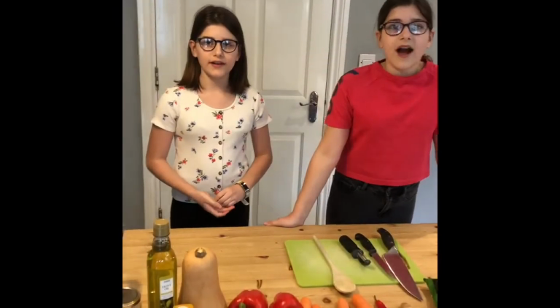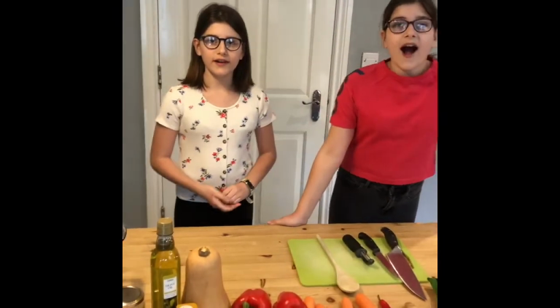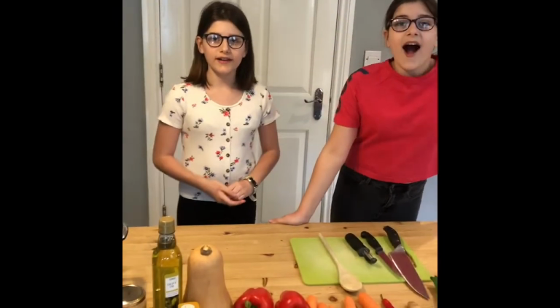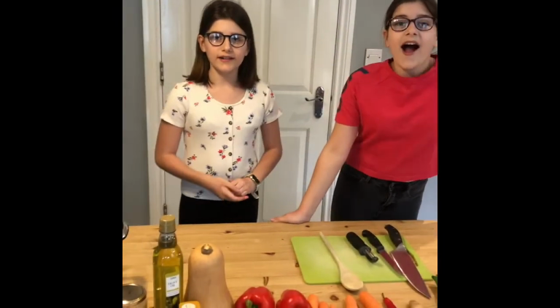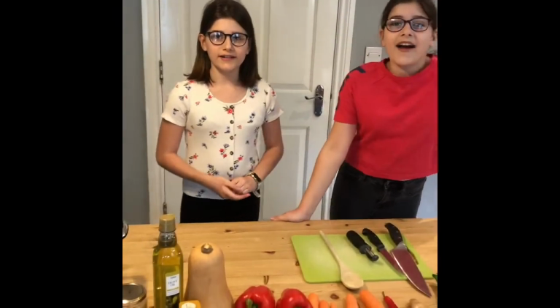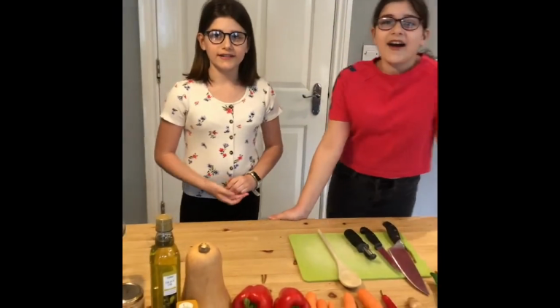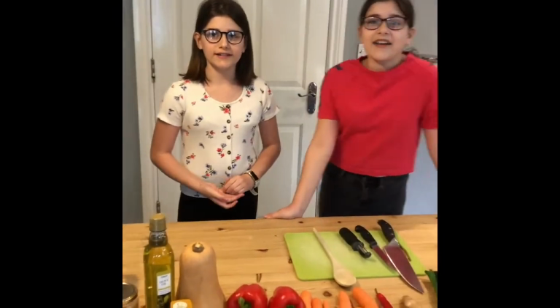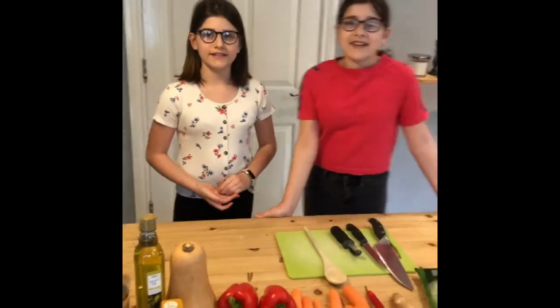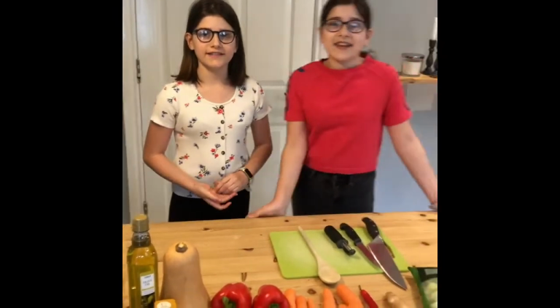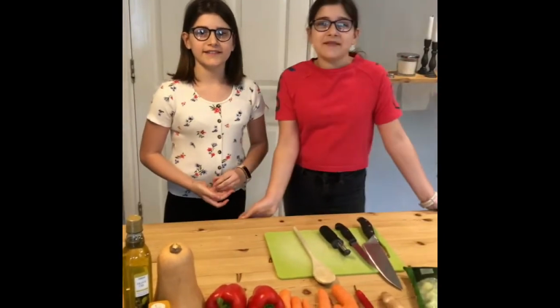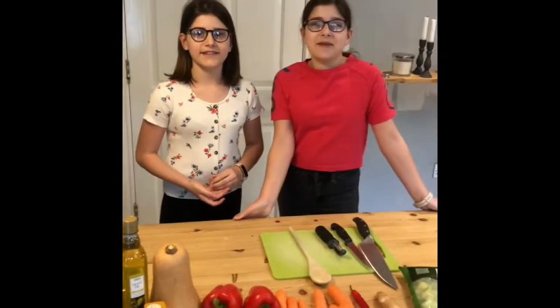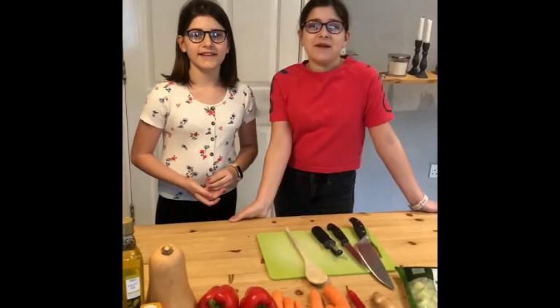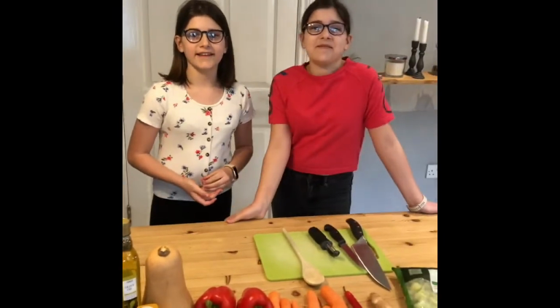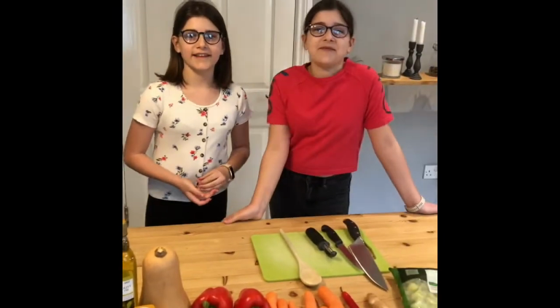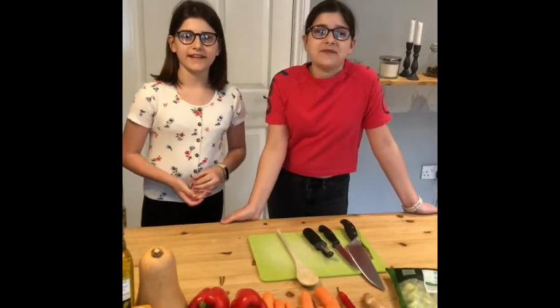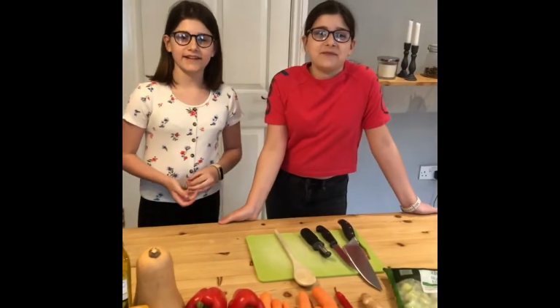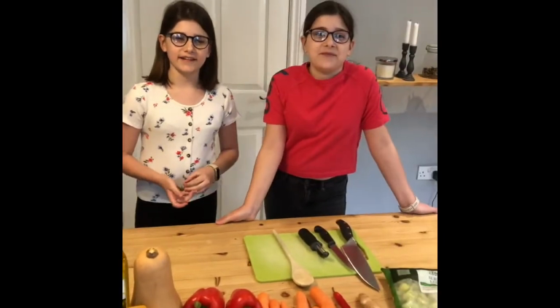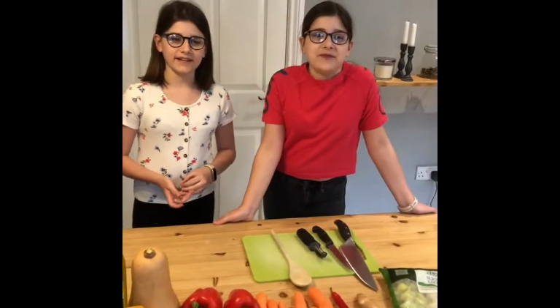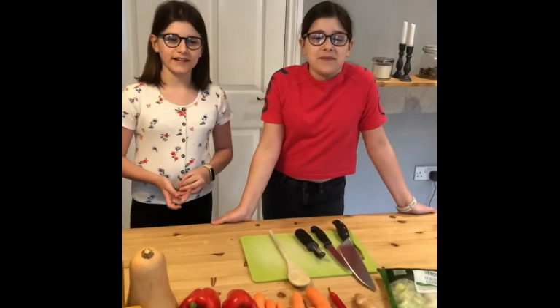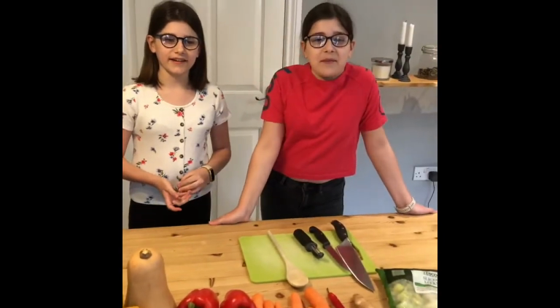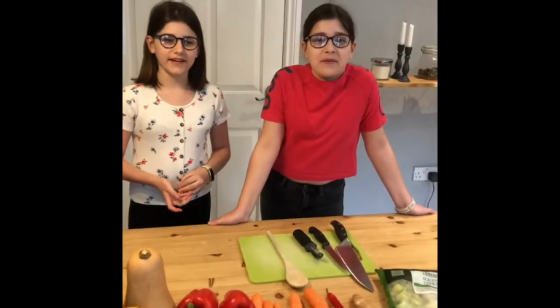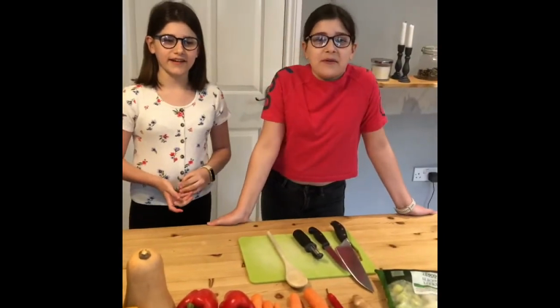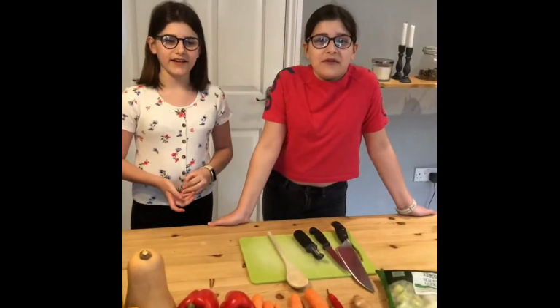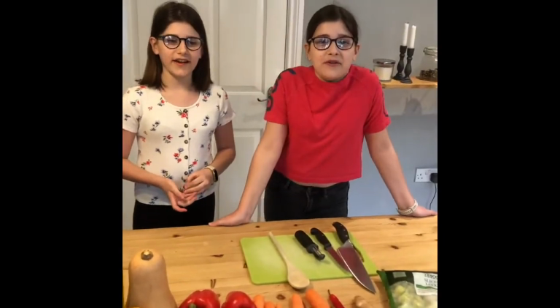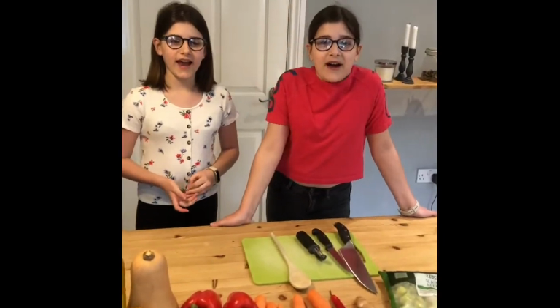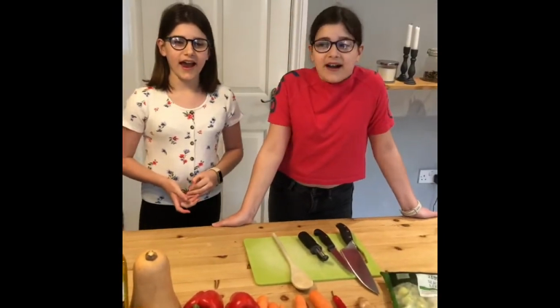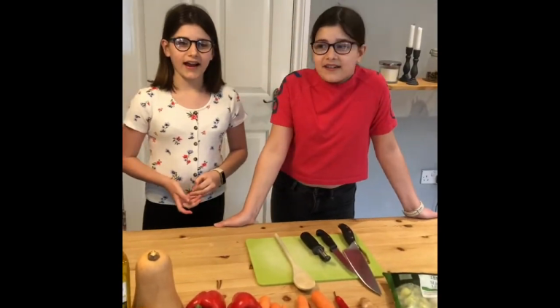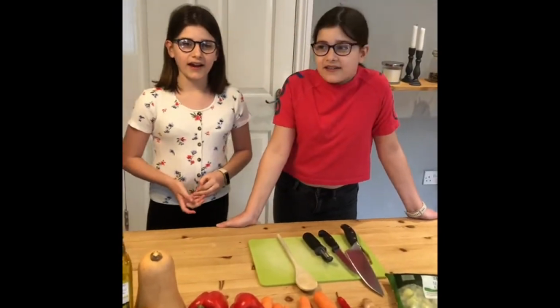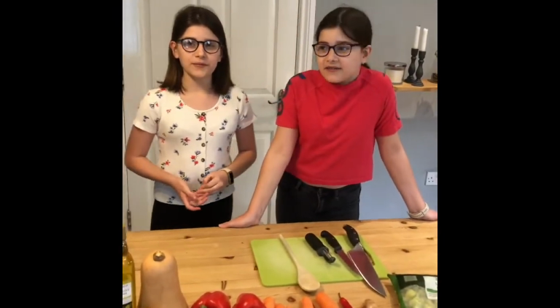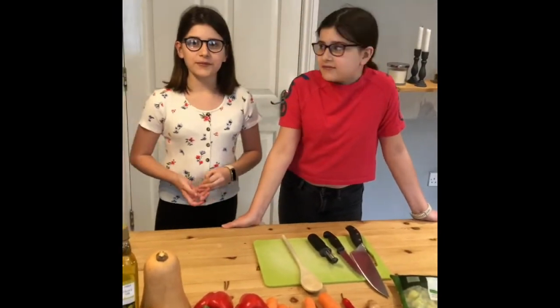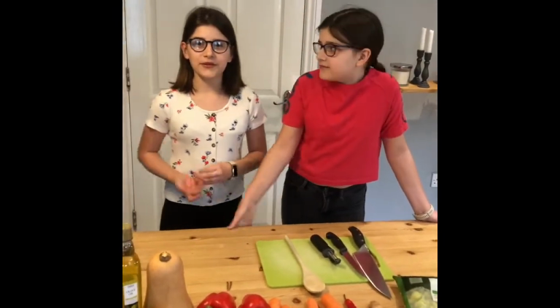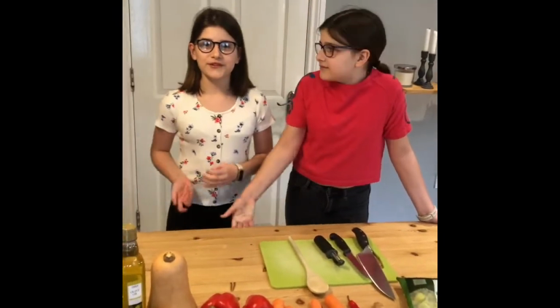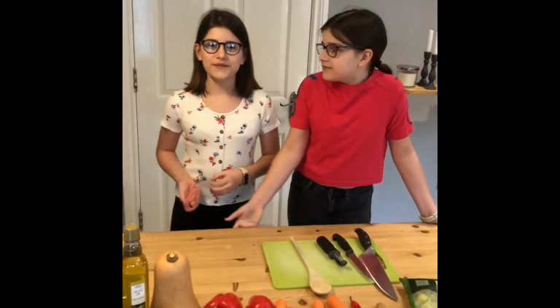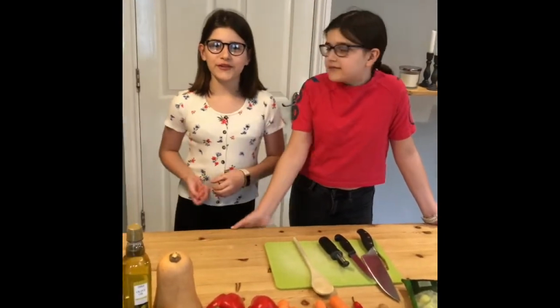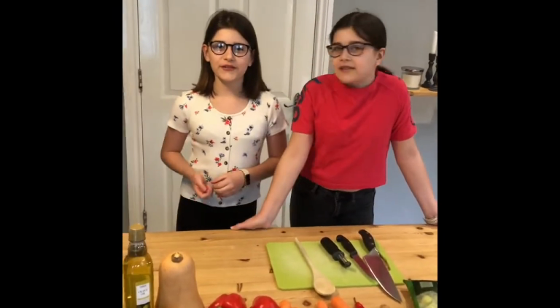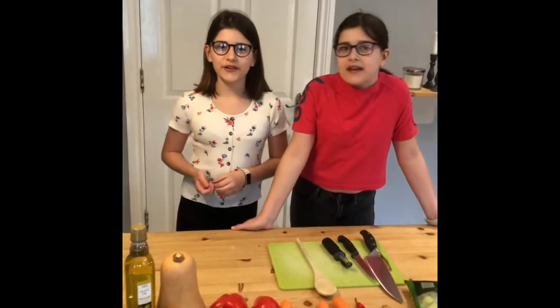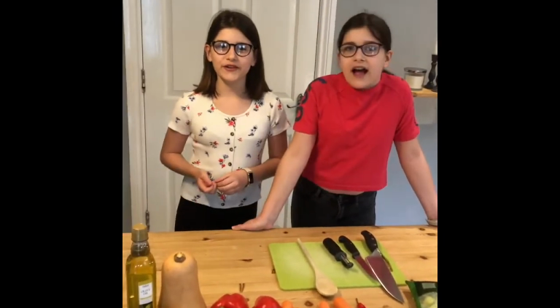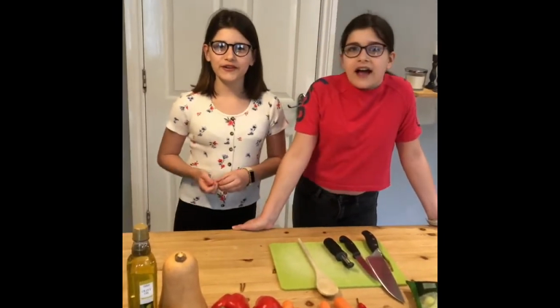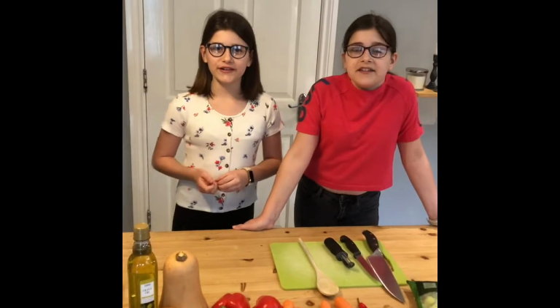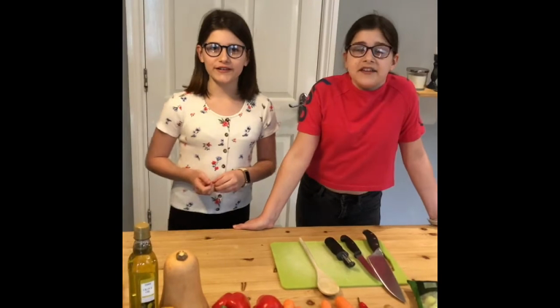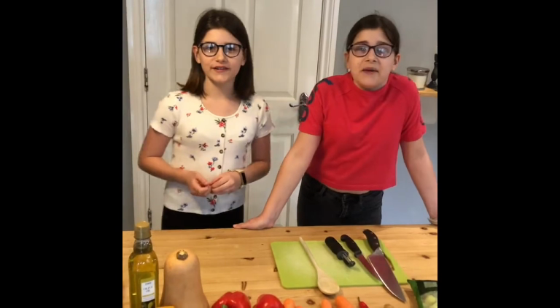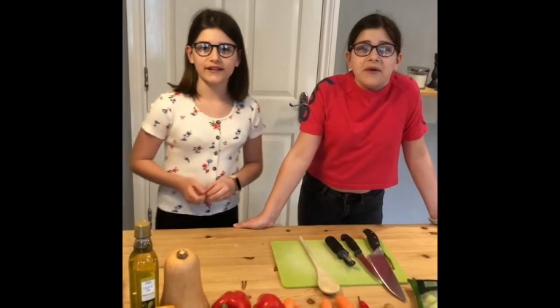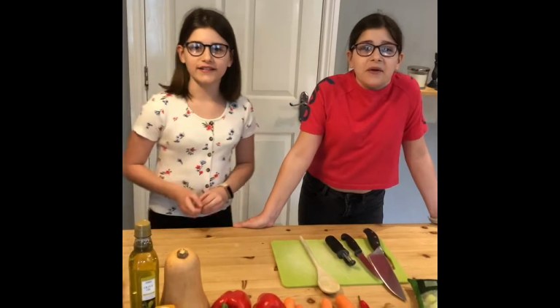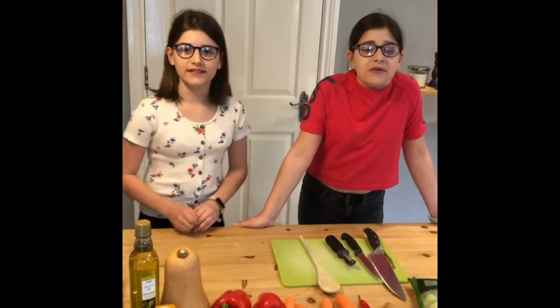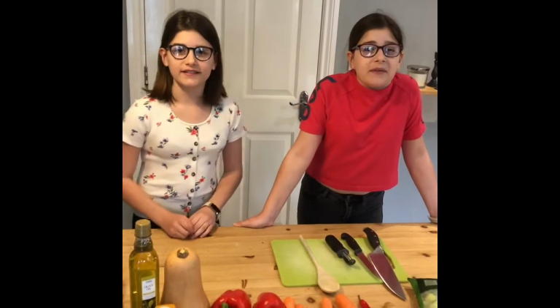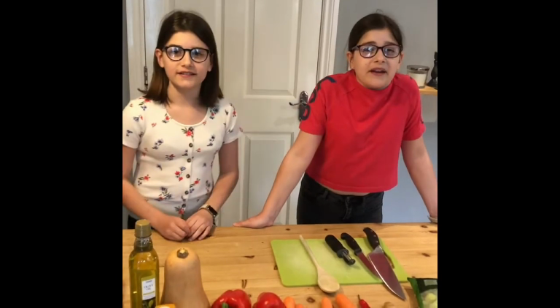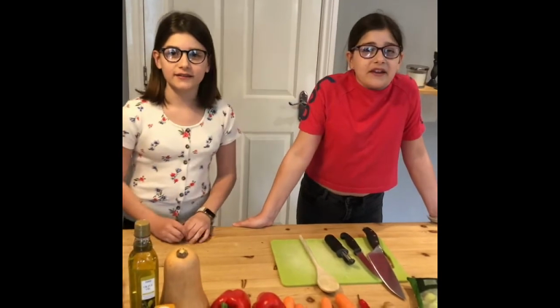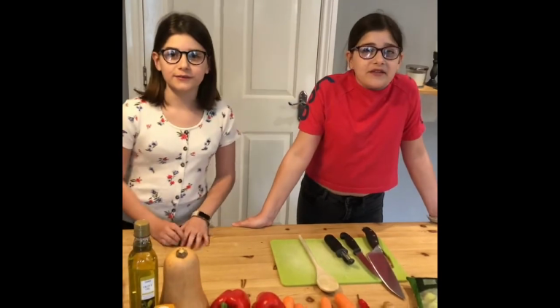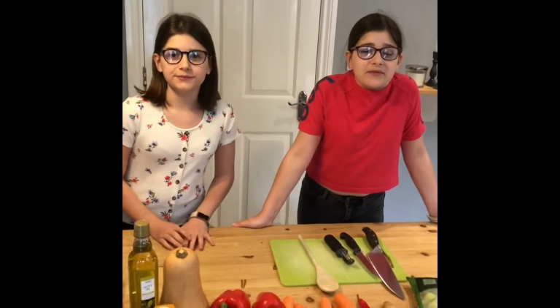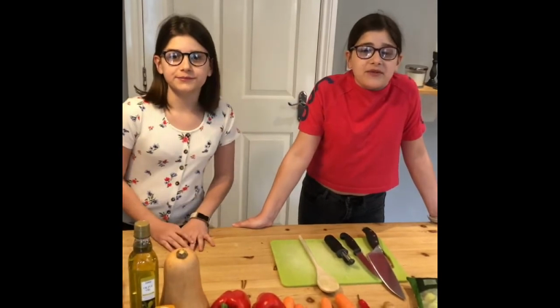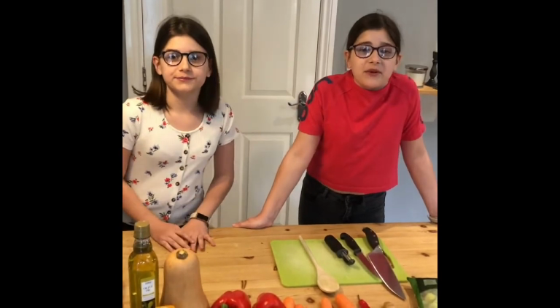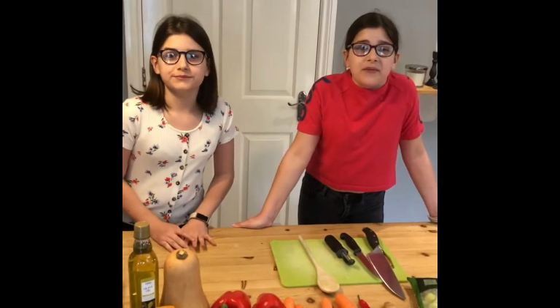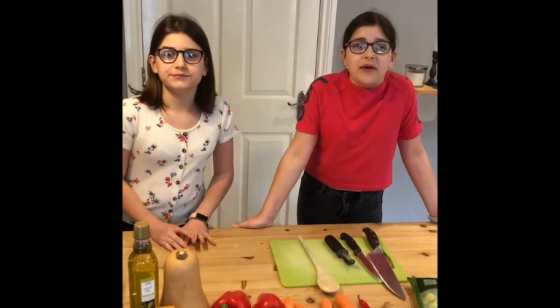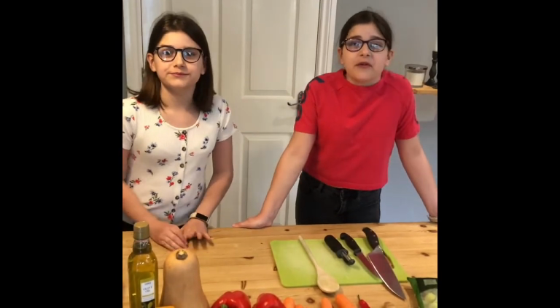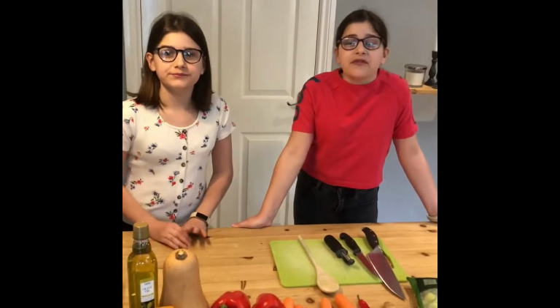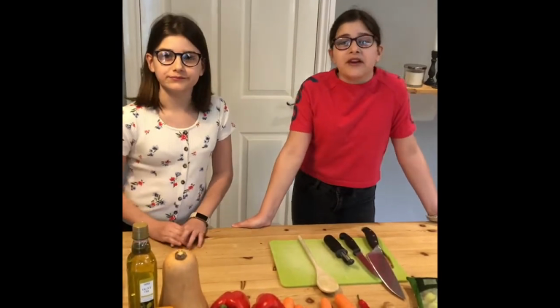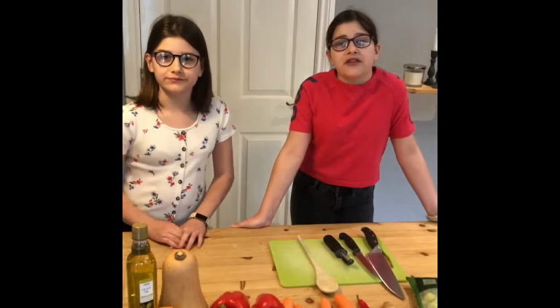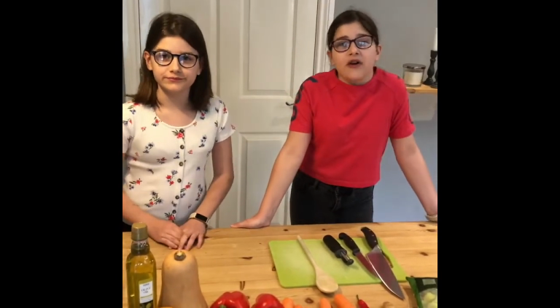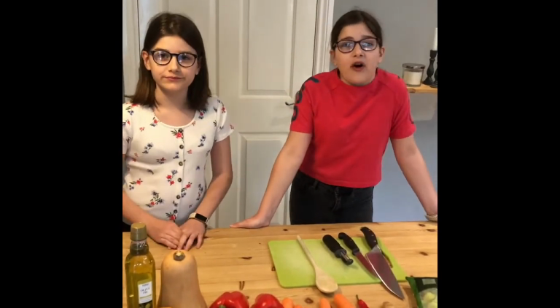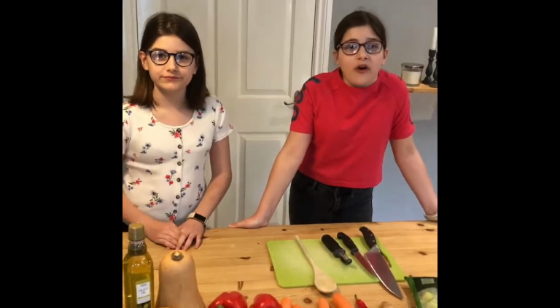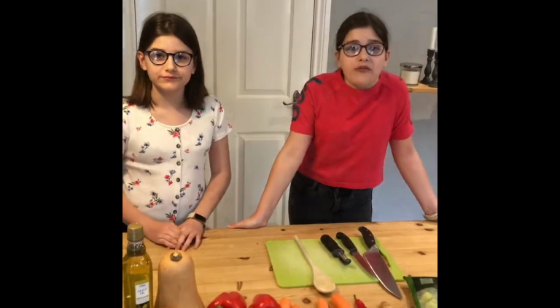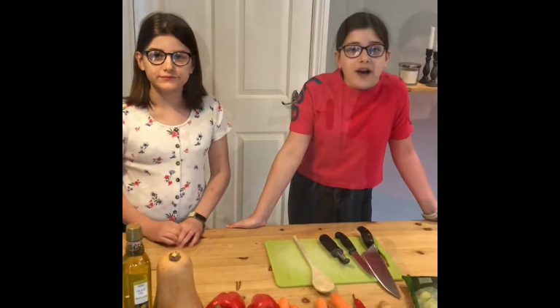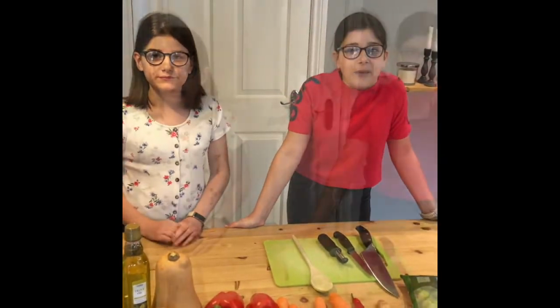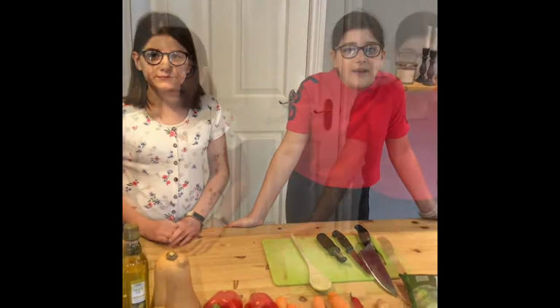Hi guys, it's me, your mum with all of you — Brian, Tim, all of you — and today we're going to make some soup that will feed the whole family.